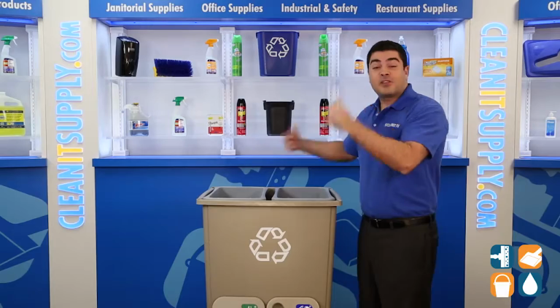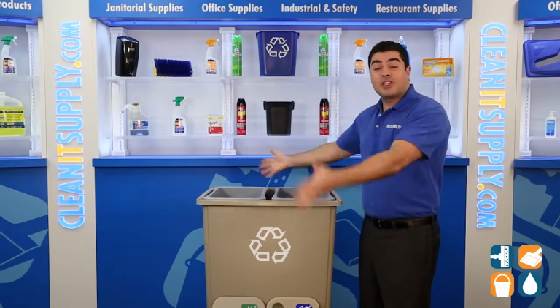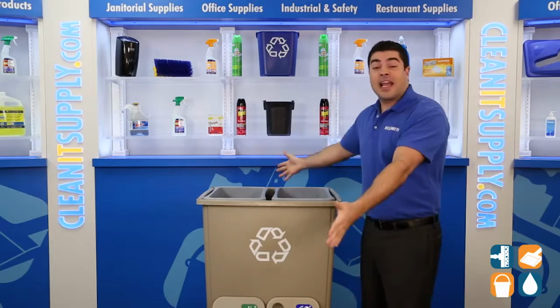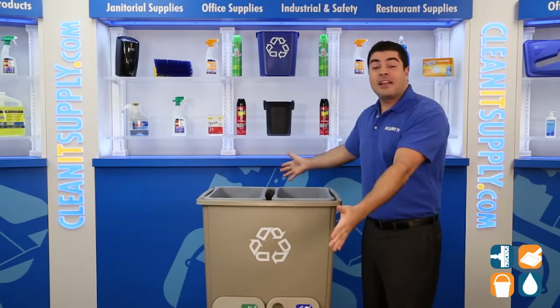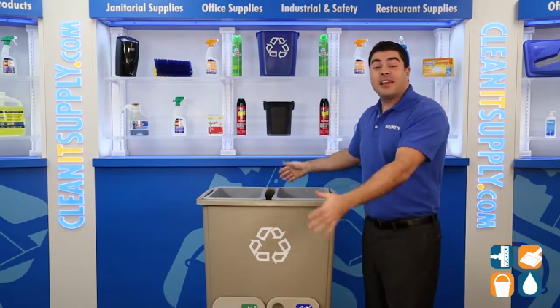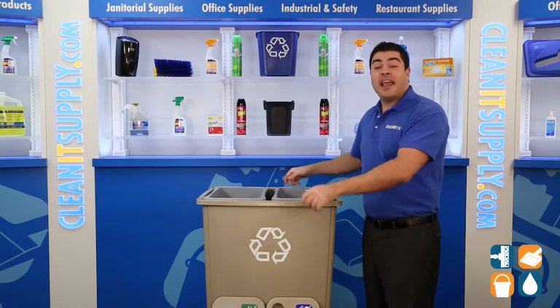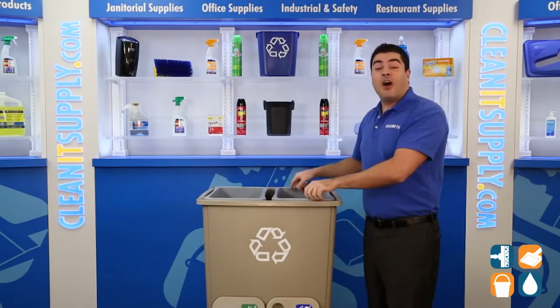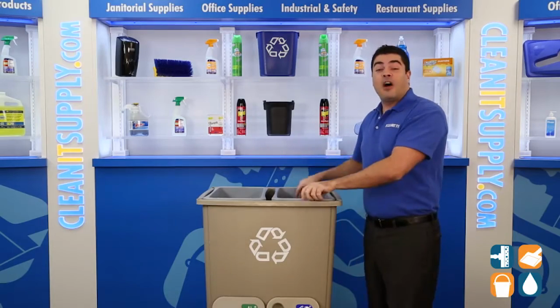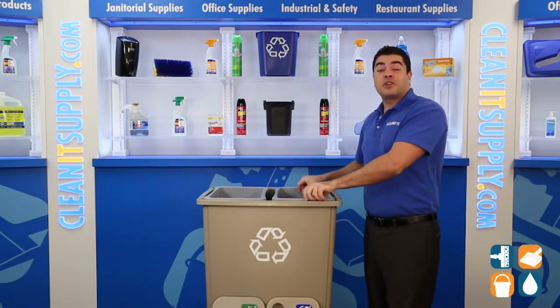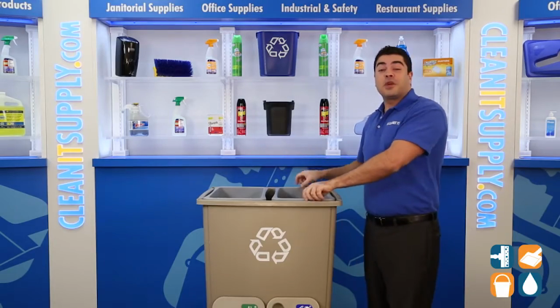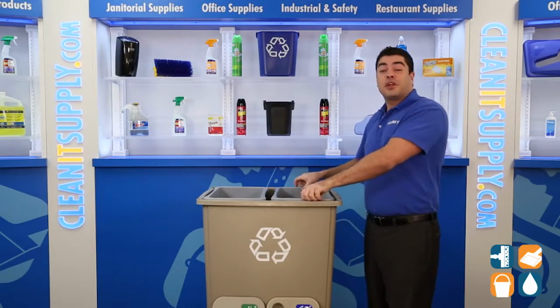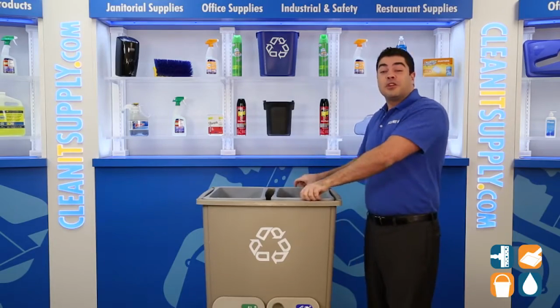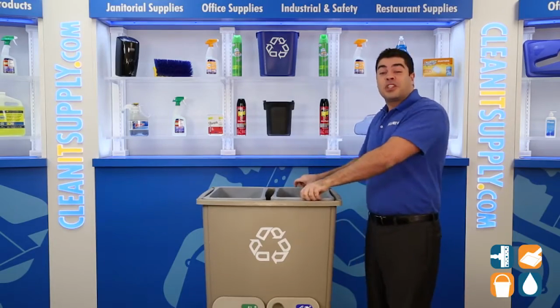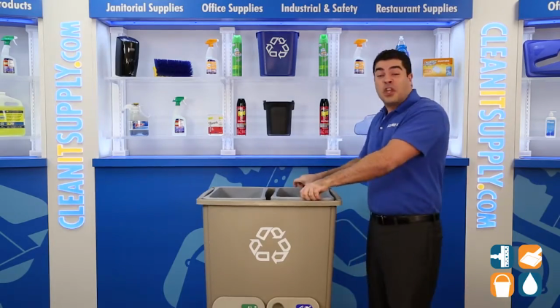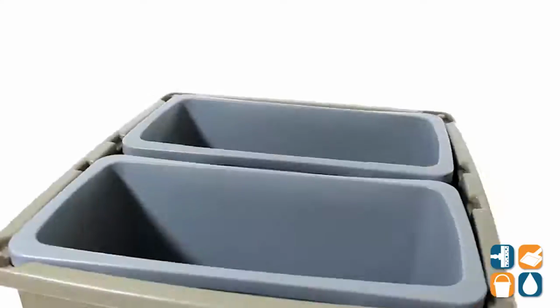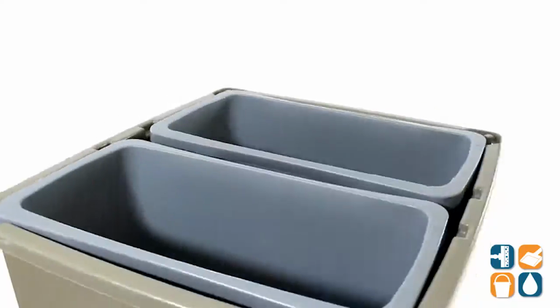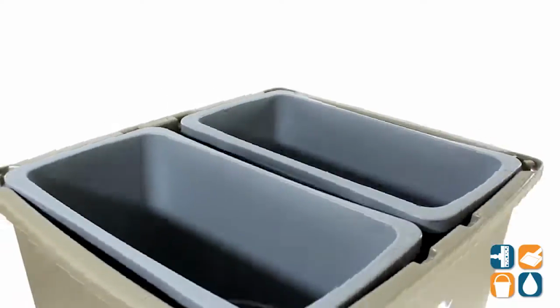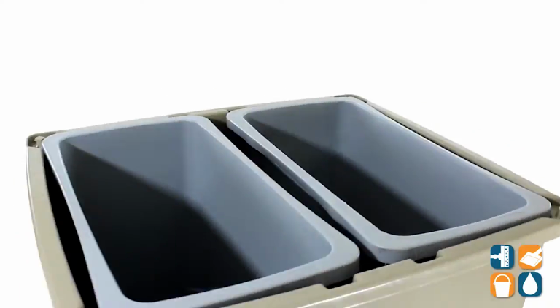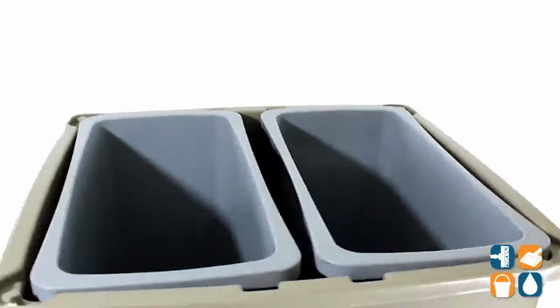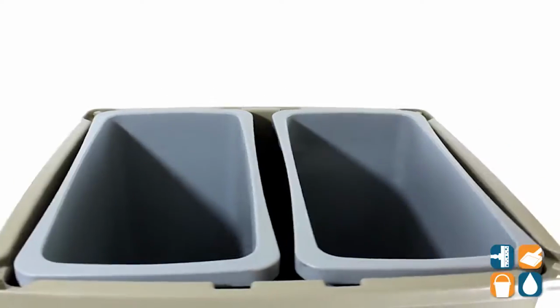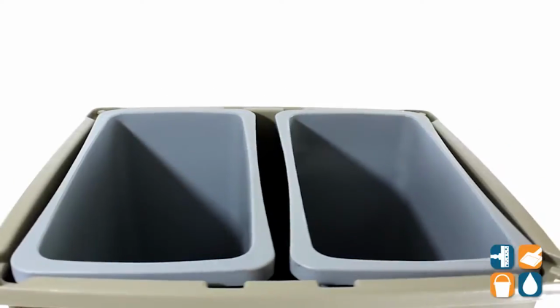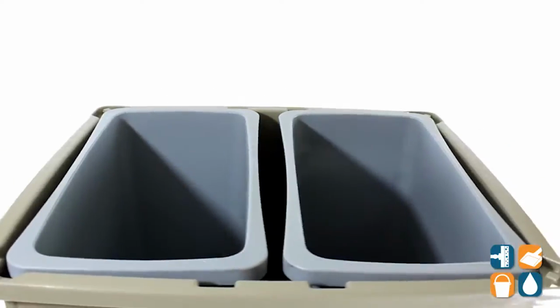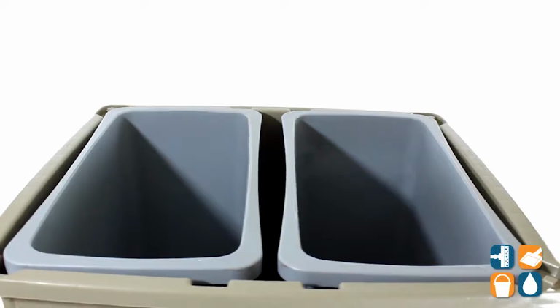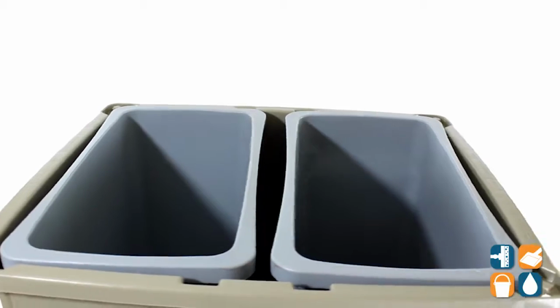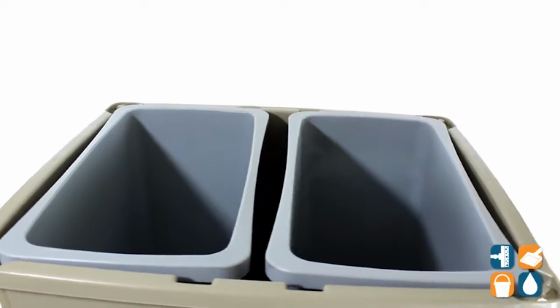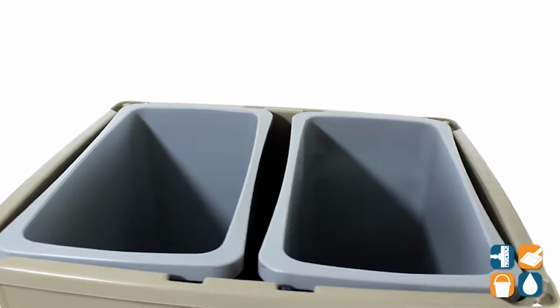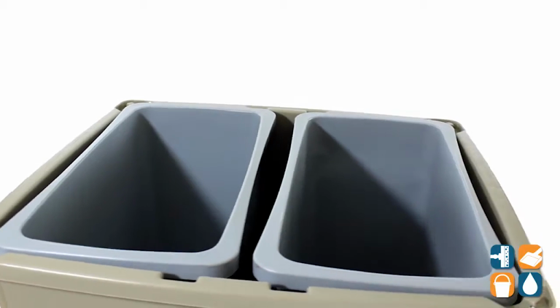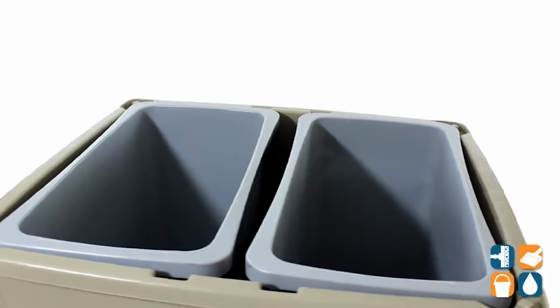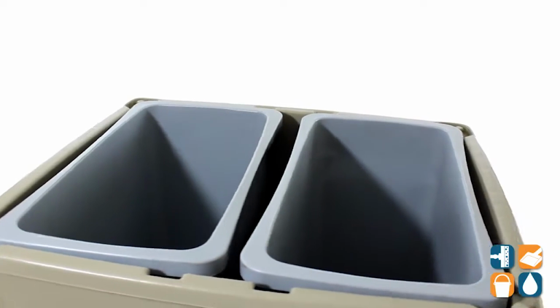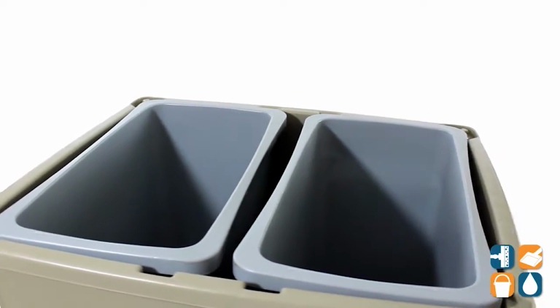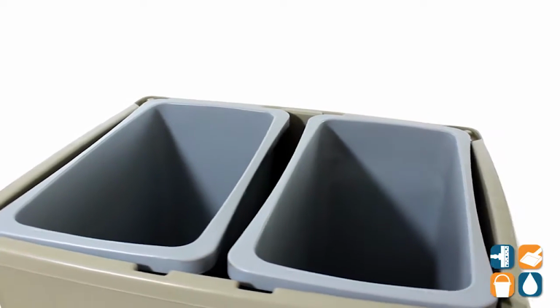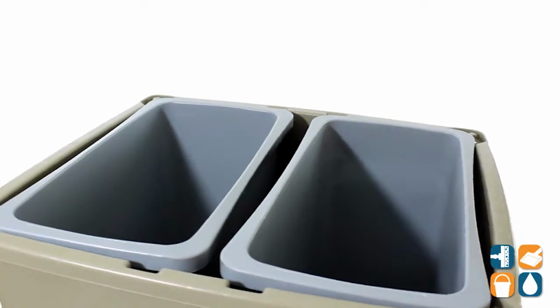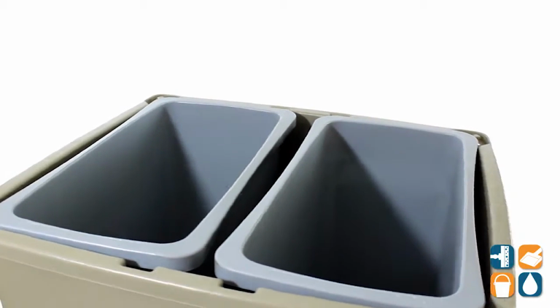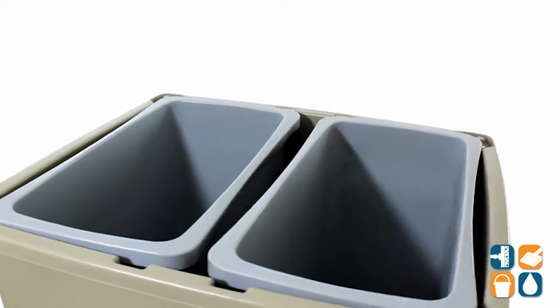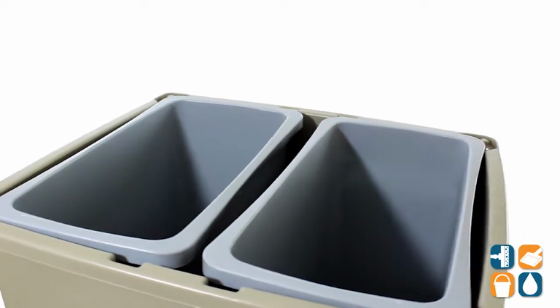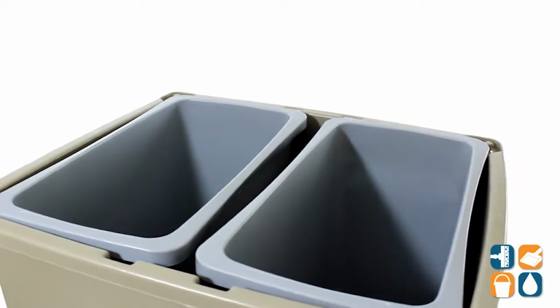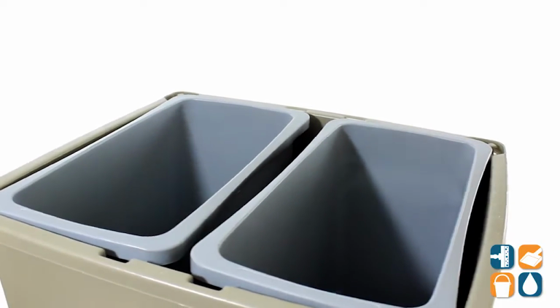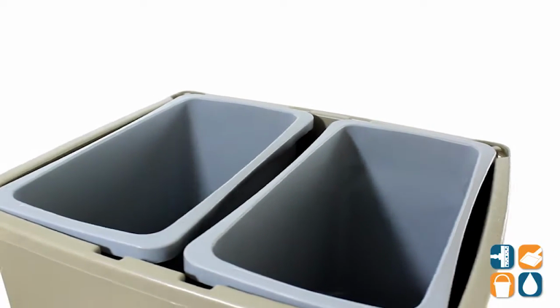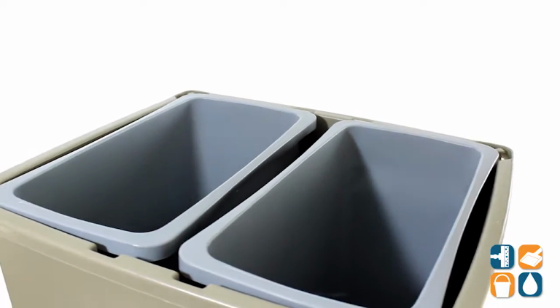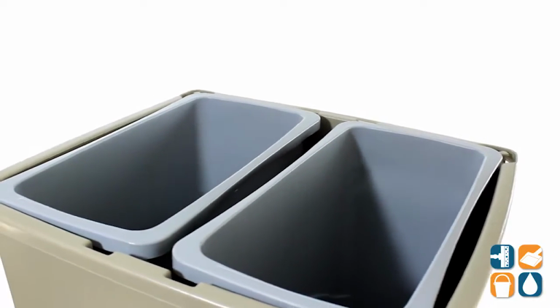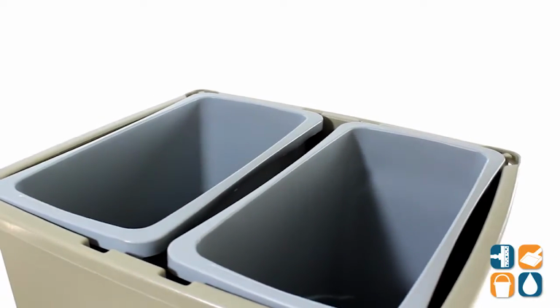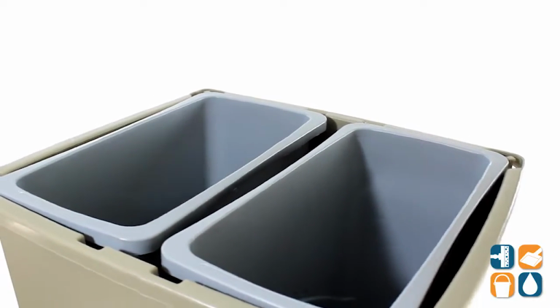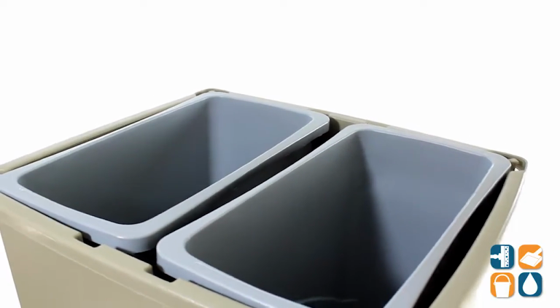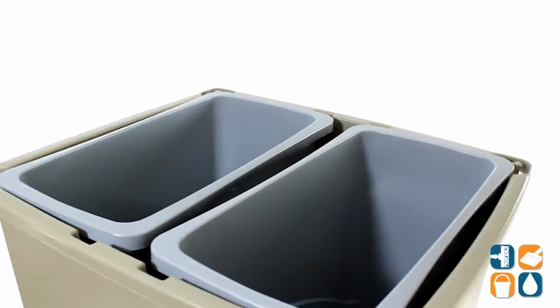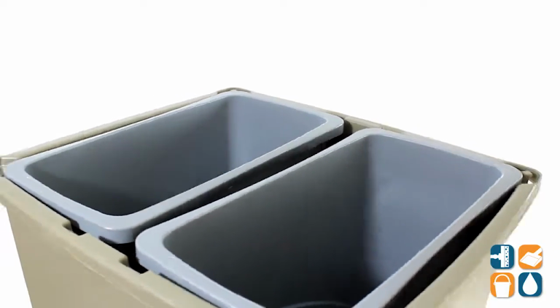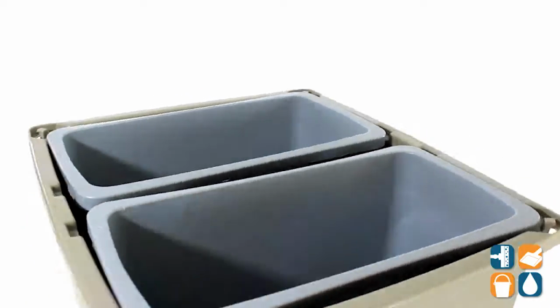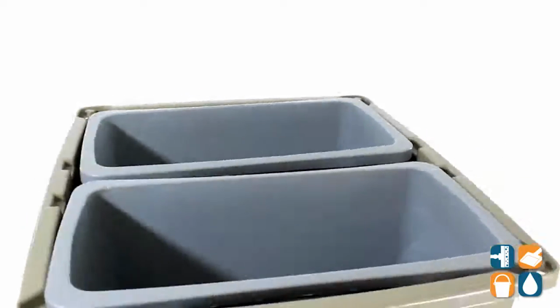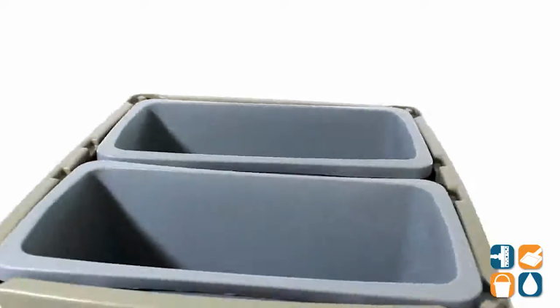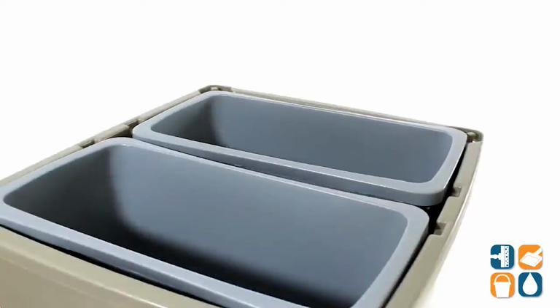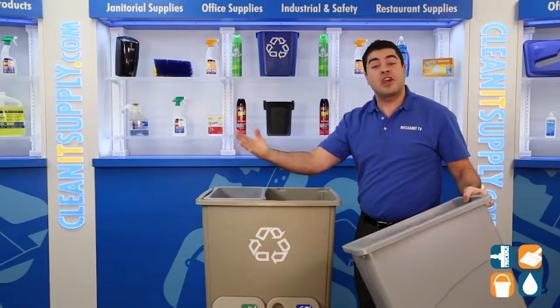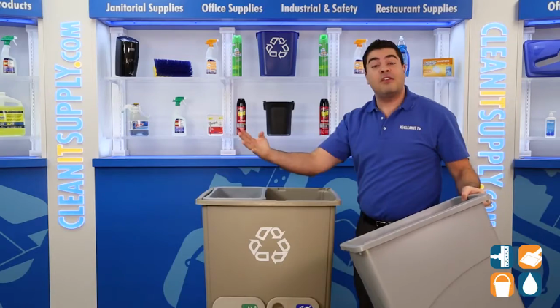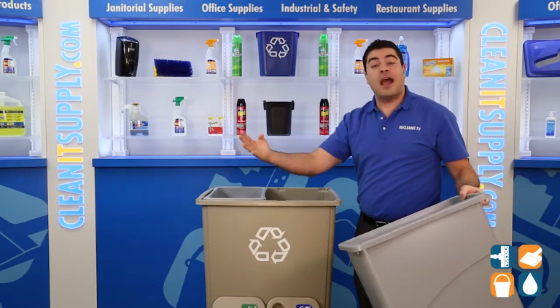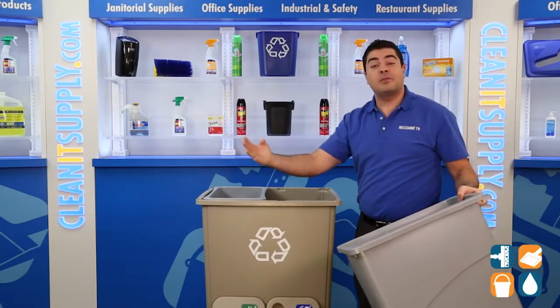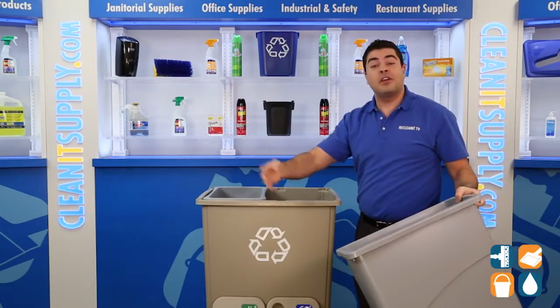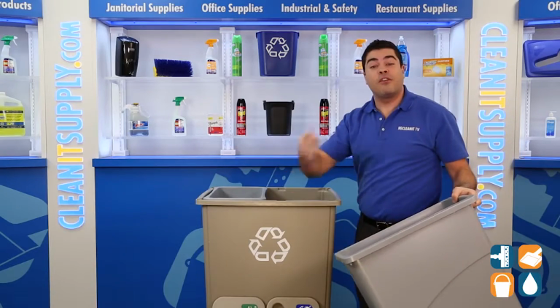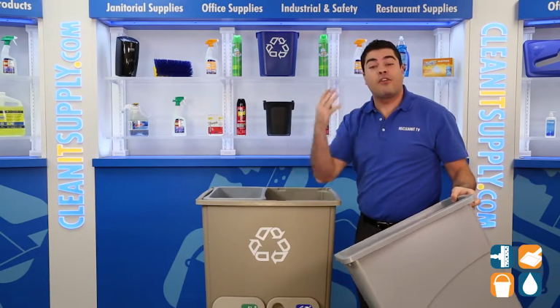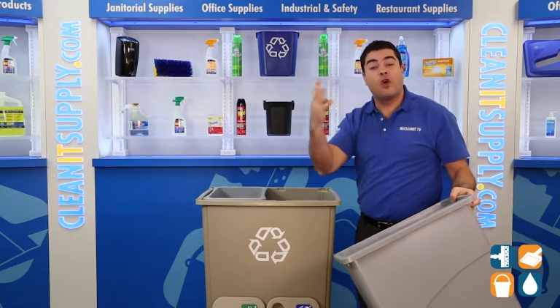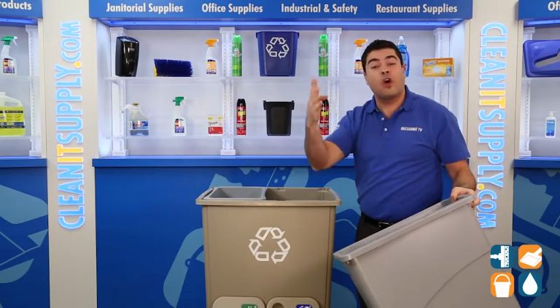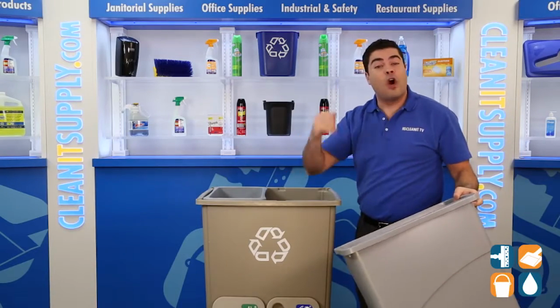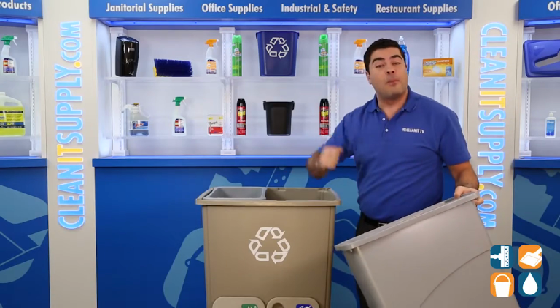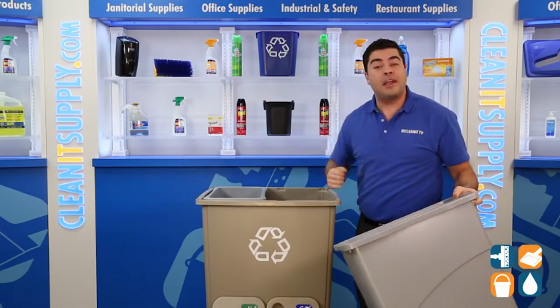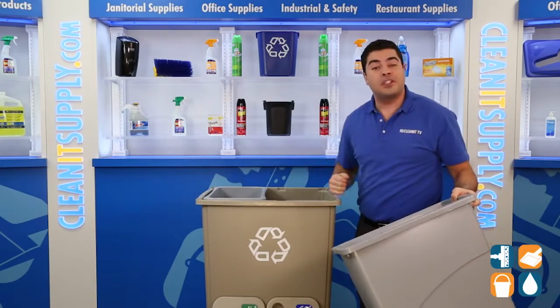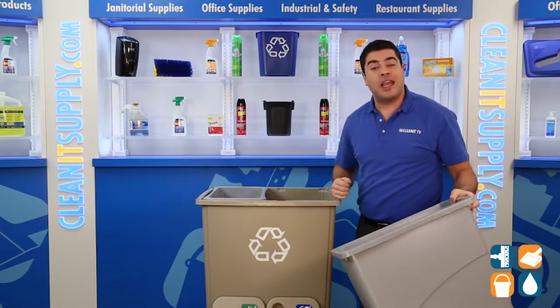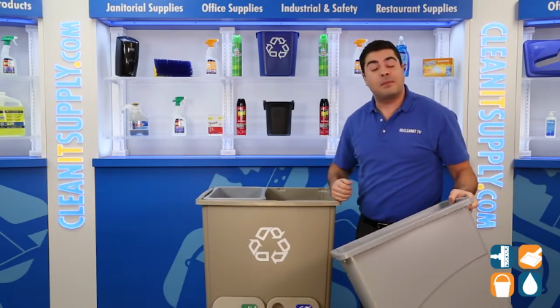This recycling station also includes two Slim Jim receptacles with lid frames and label packs. You also have the option of four opening shapes.